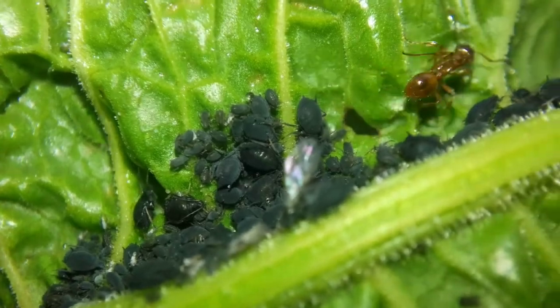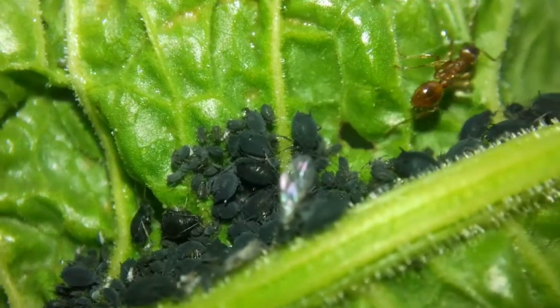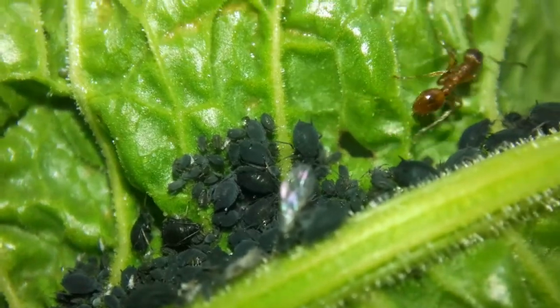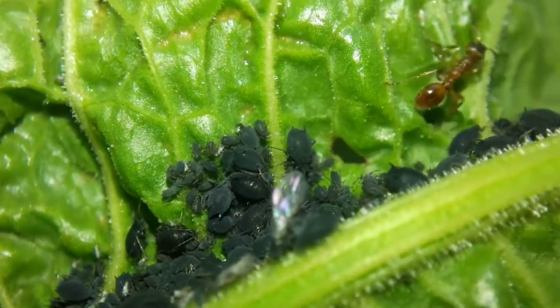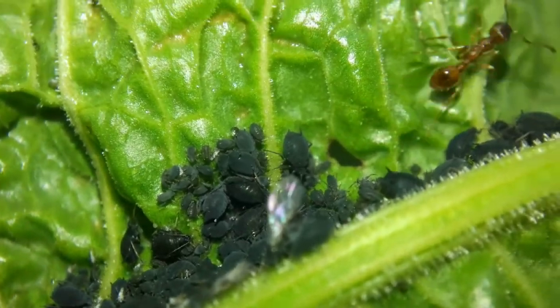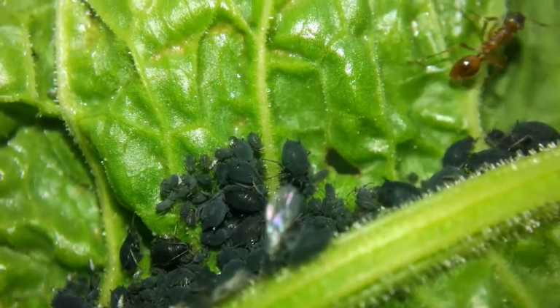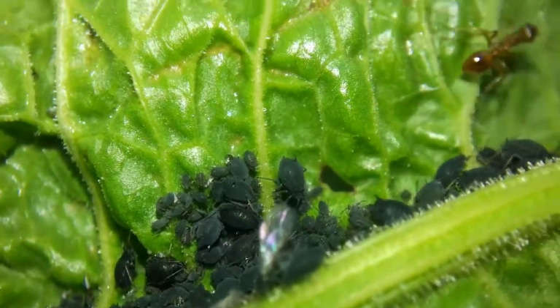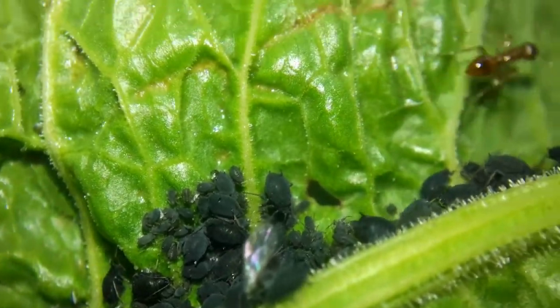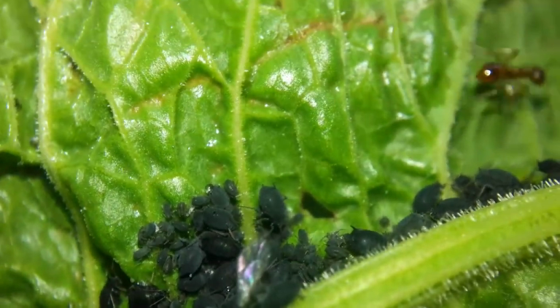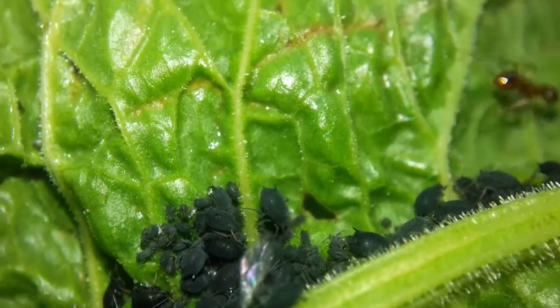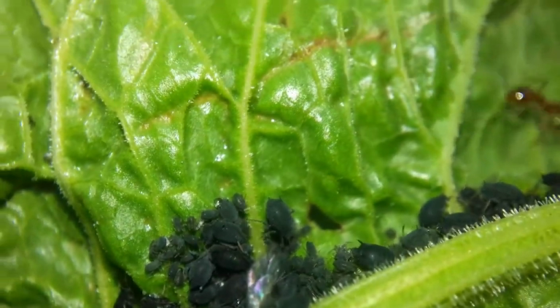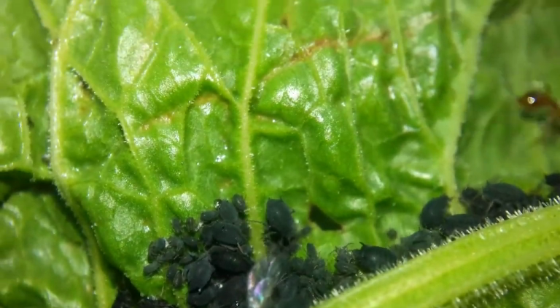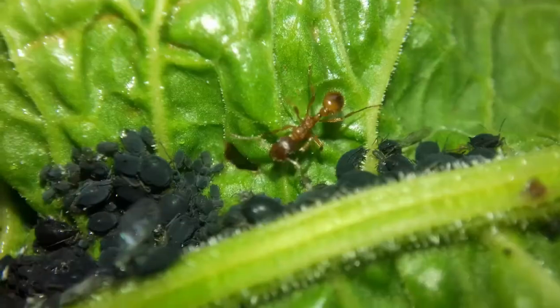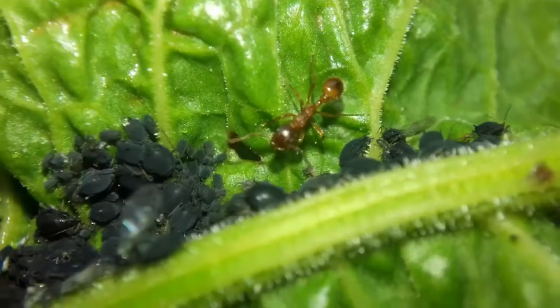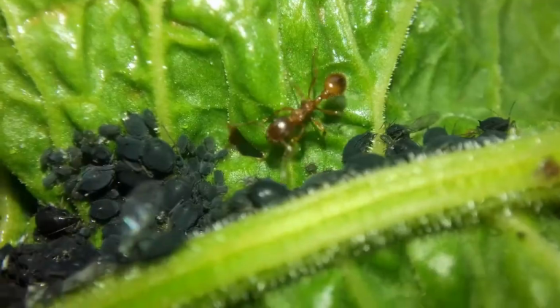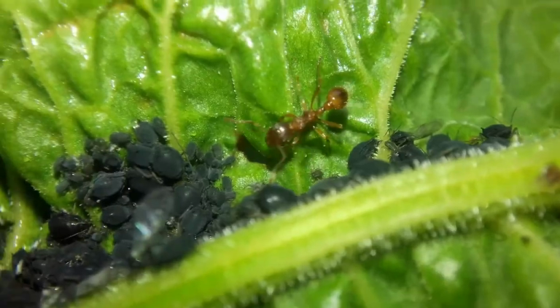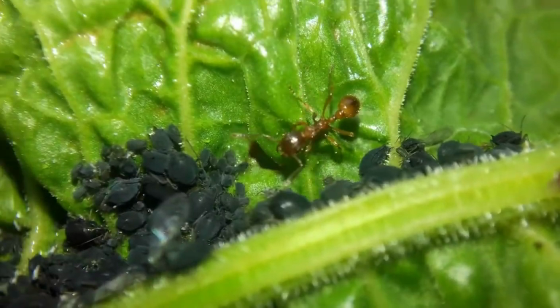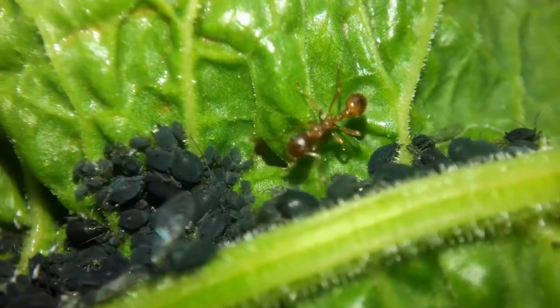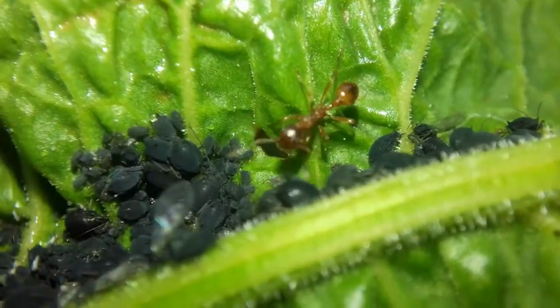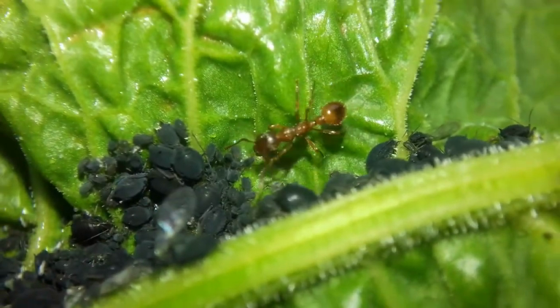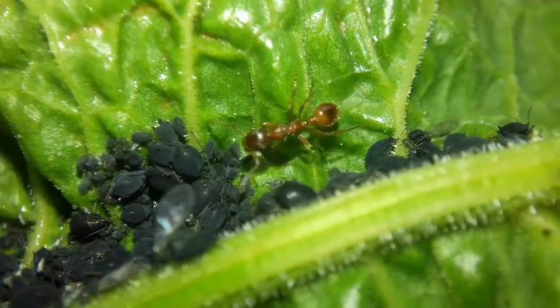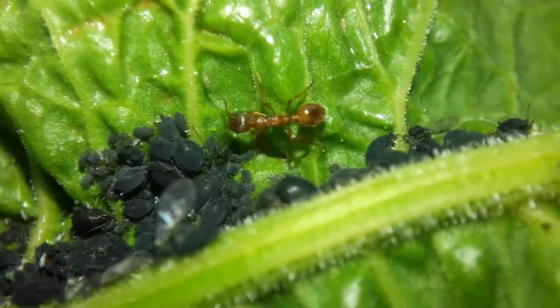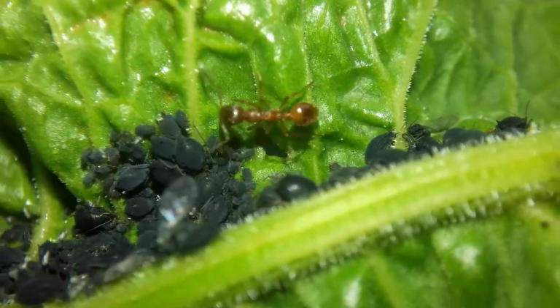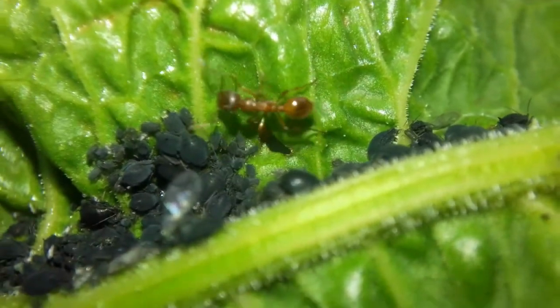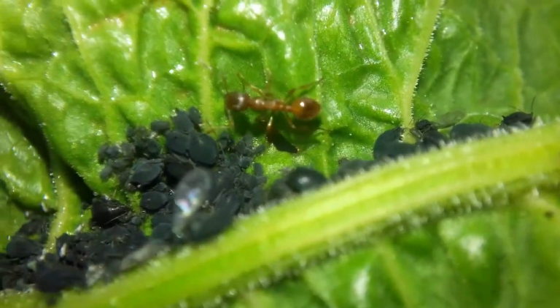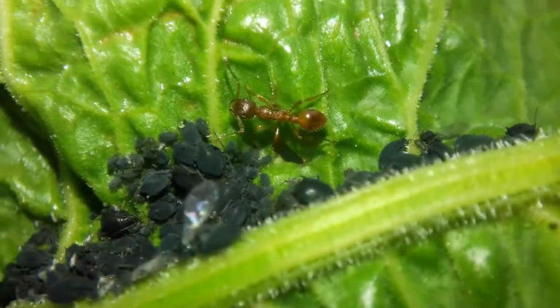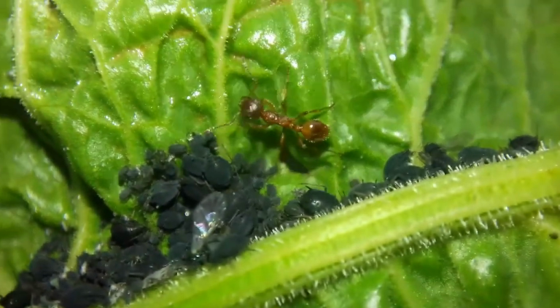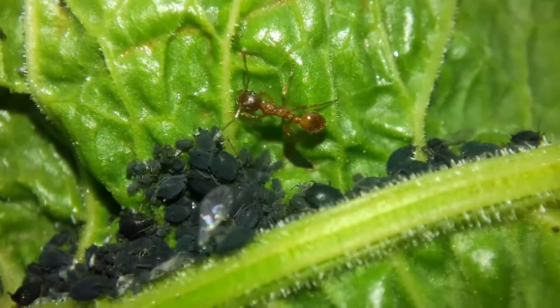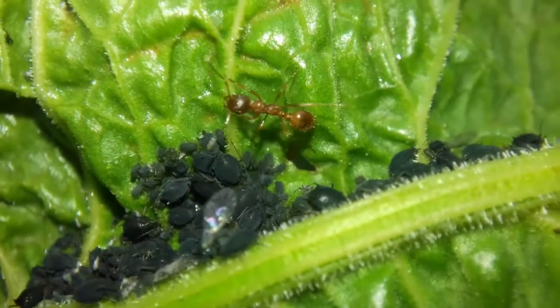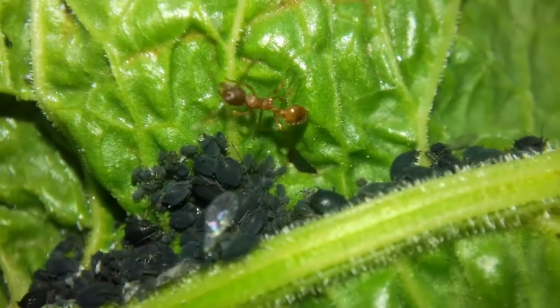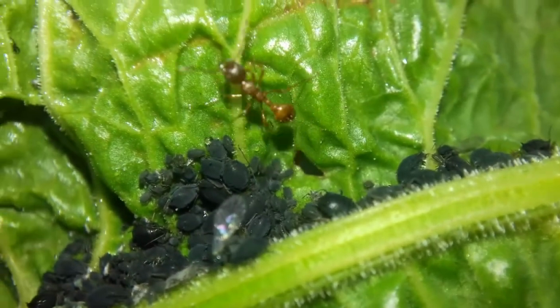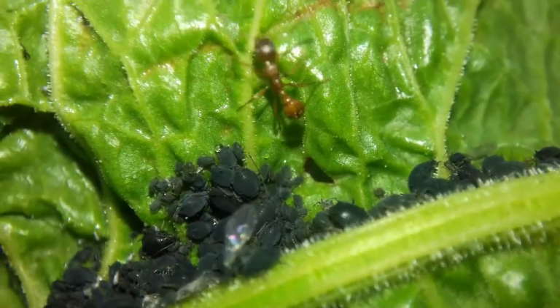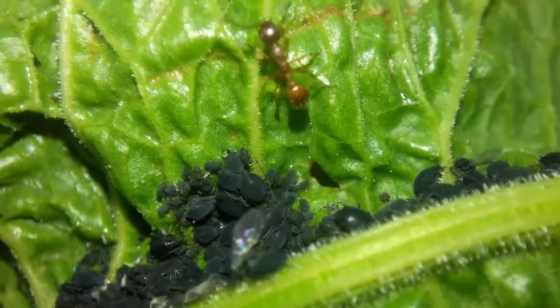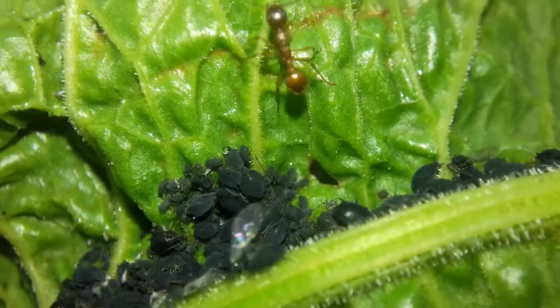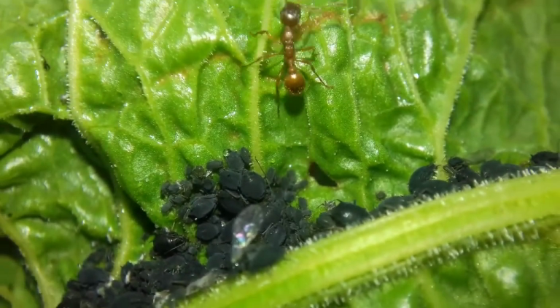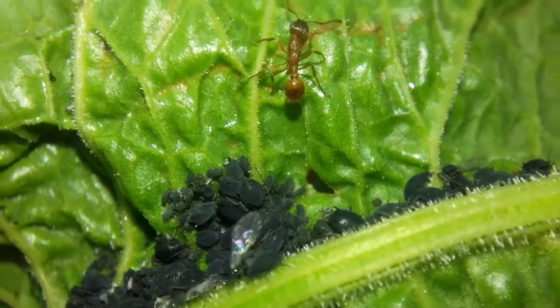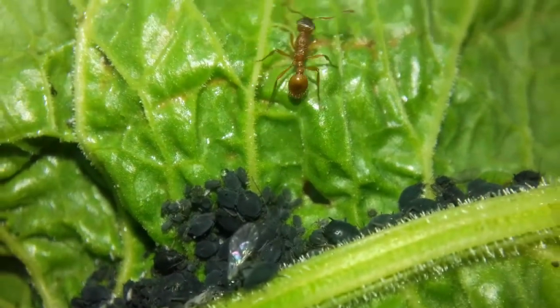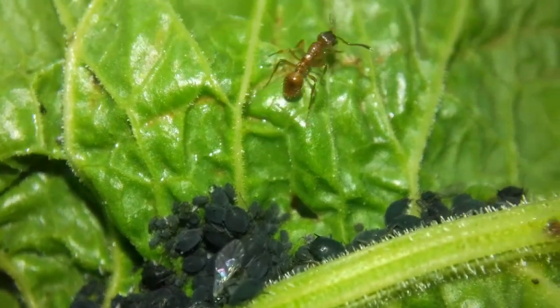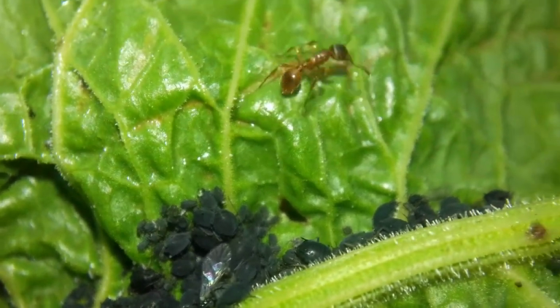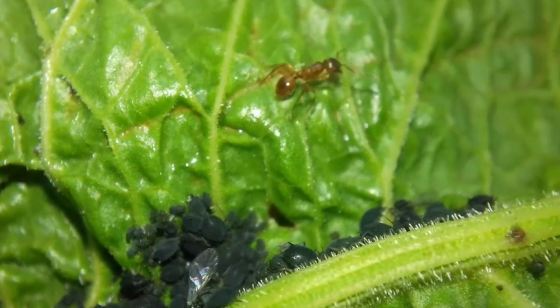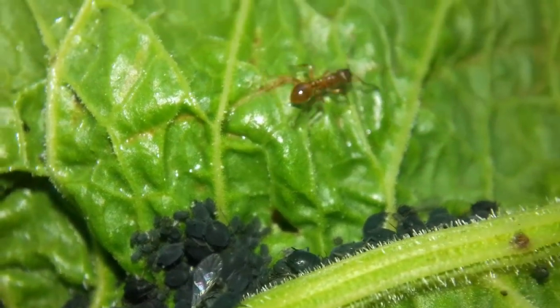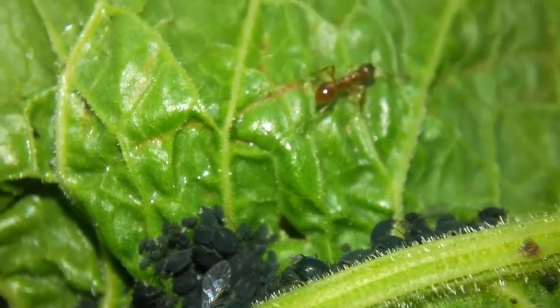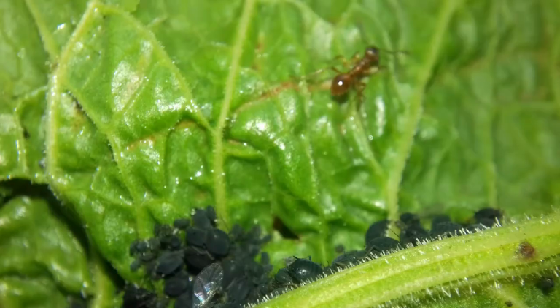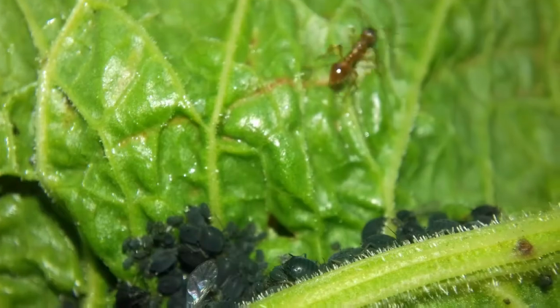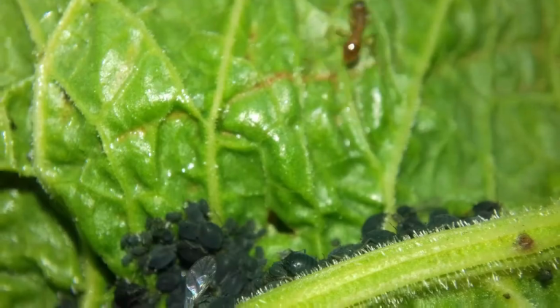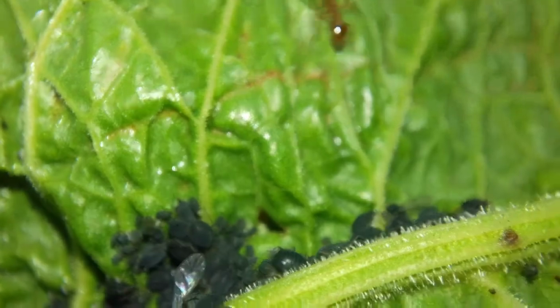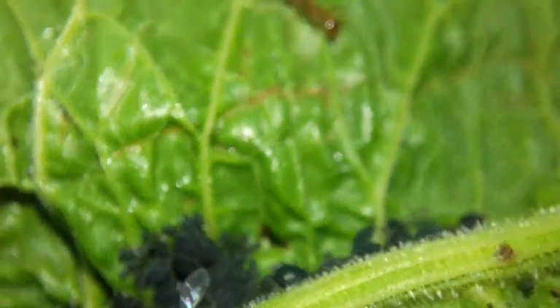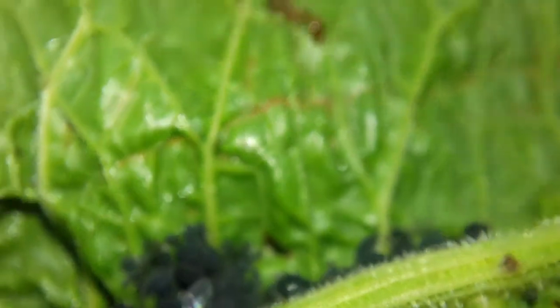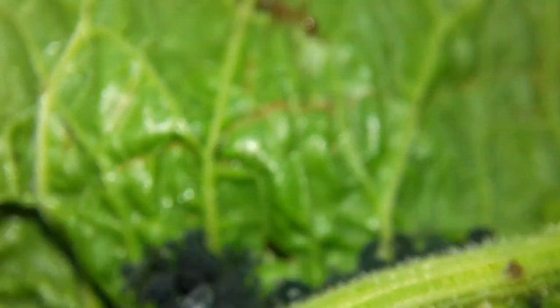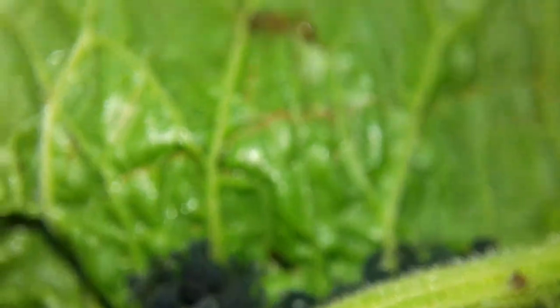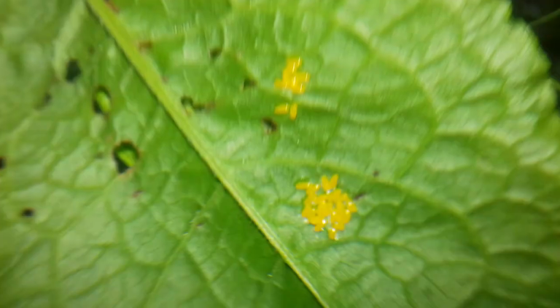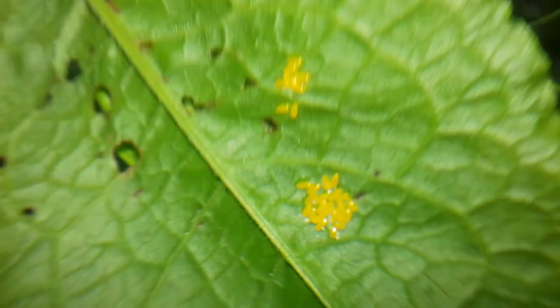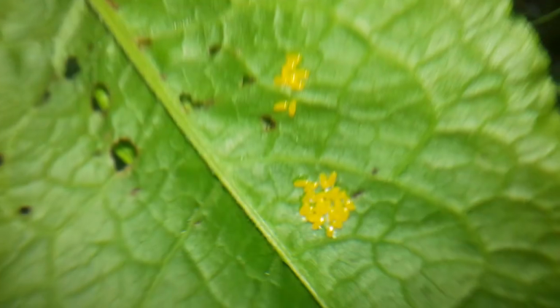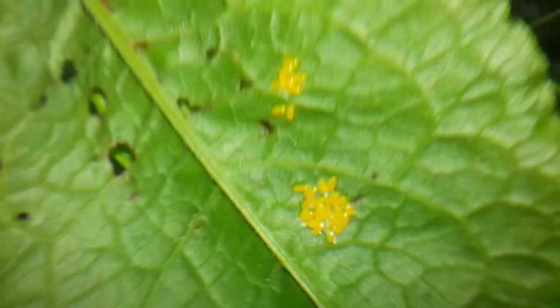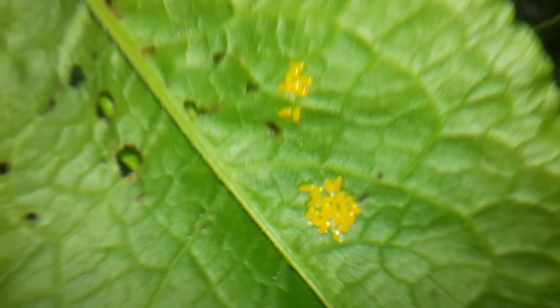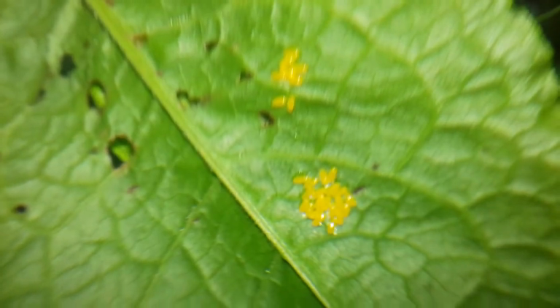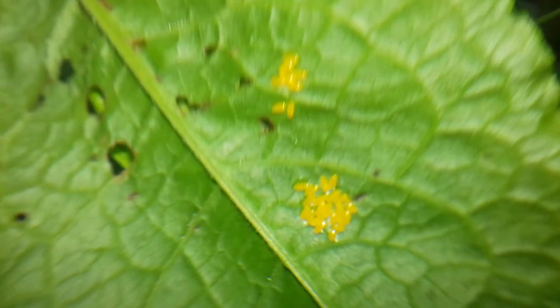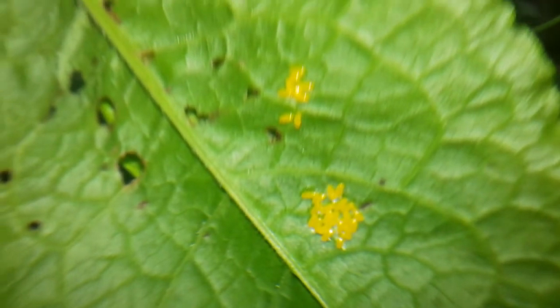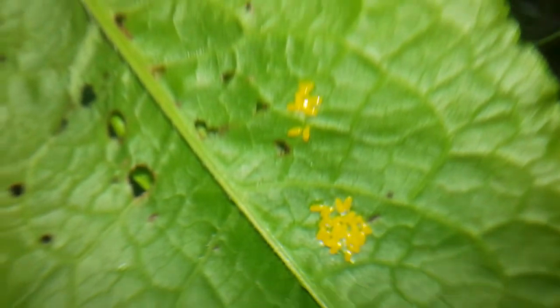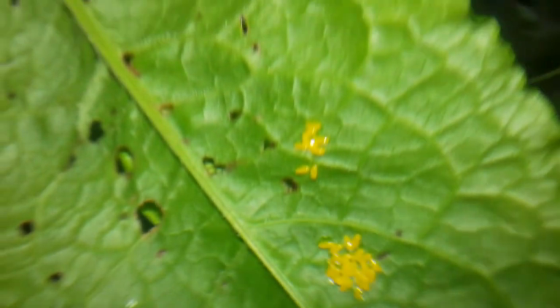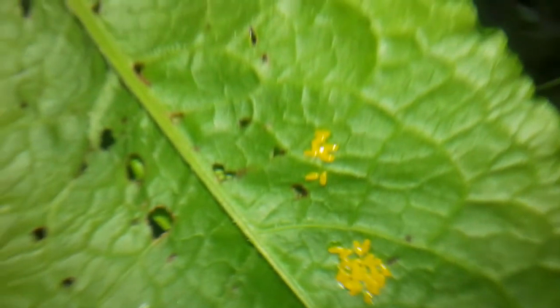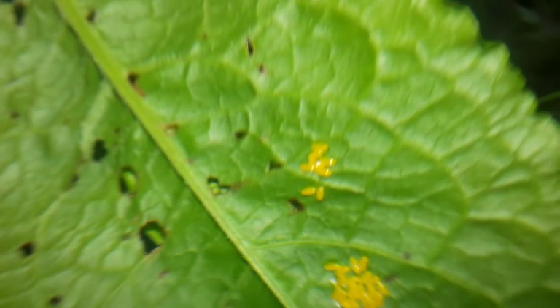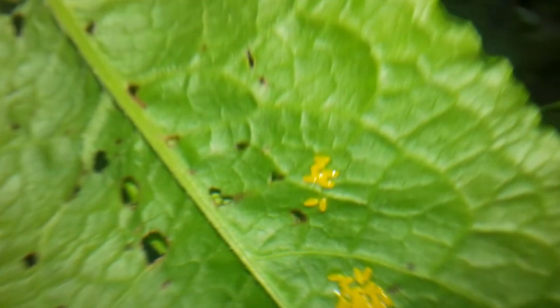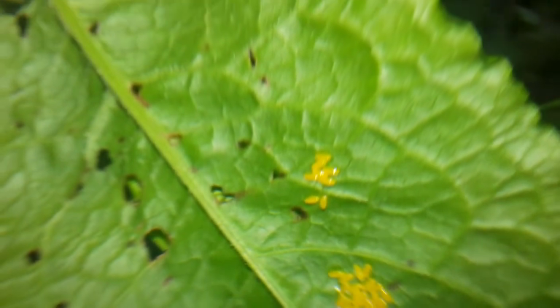Actually, none of these creatures are responsible for the Dock's devastation, but there's a big clue to what is: clusters of orange eggs. There's lots of them.